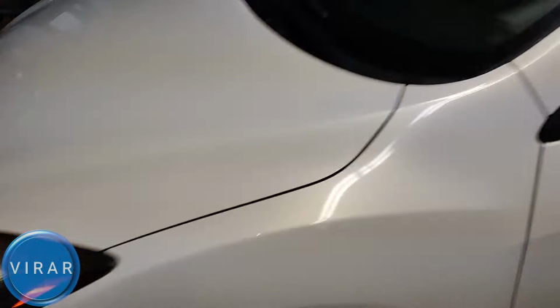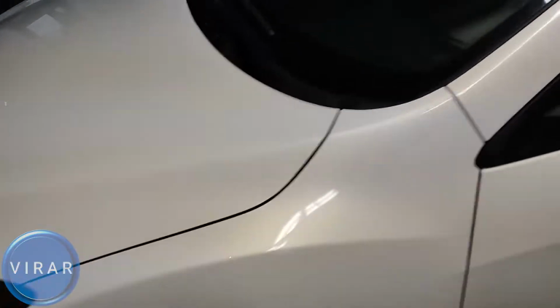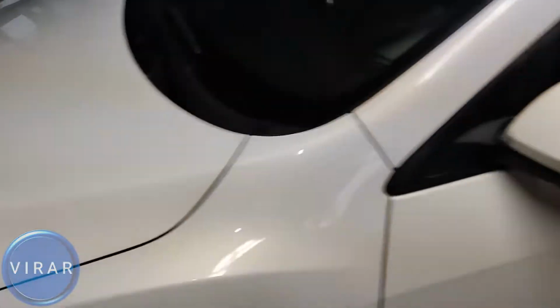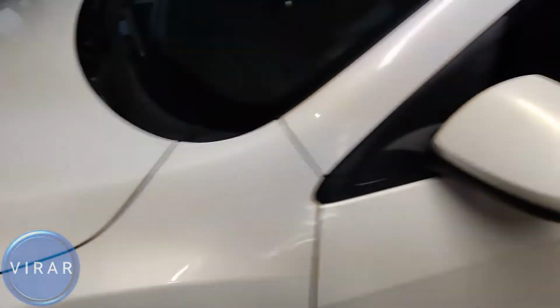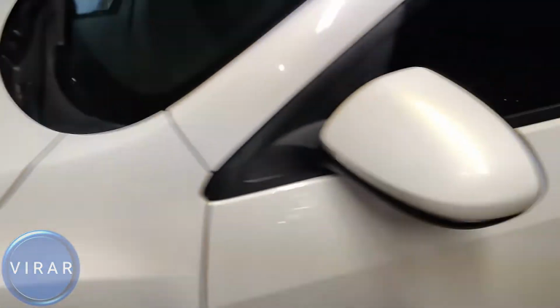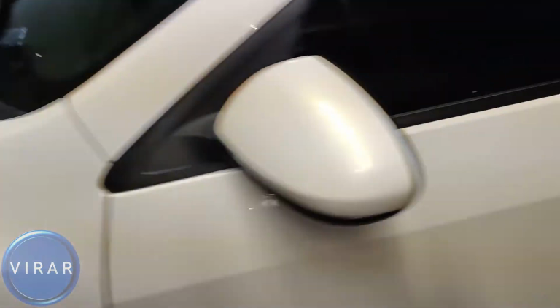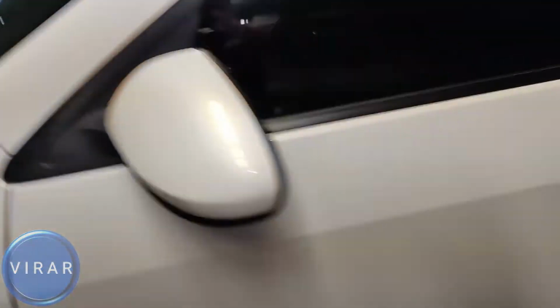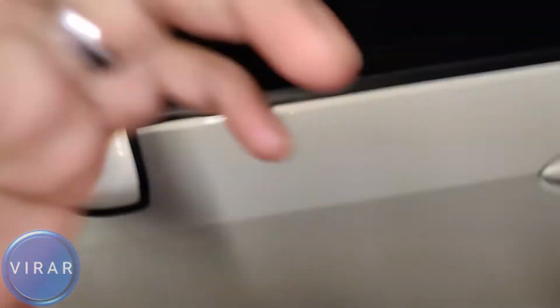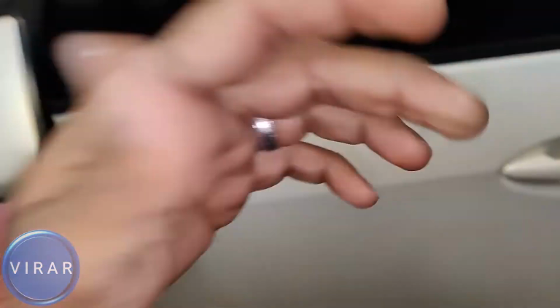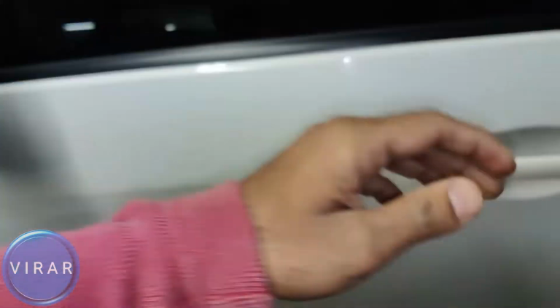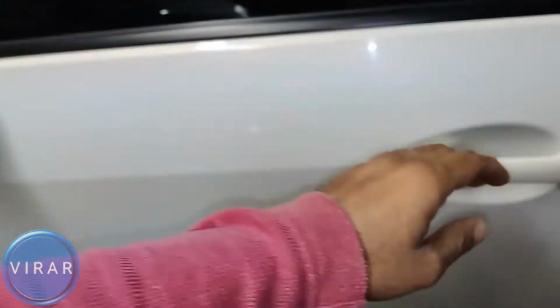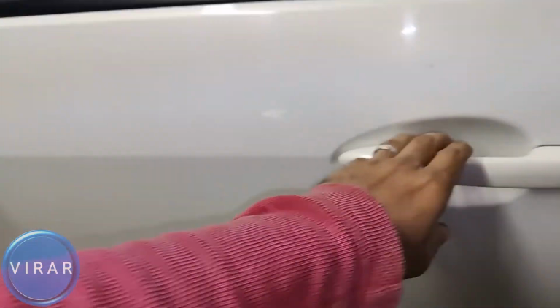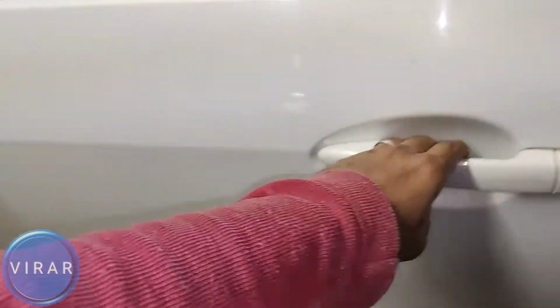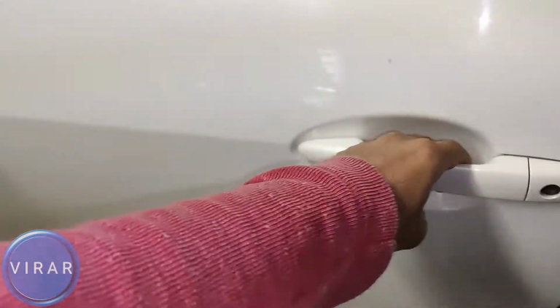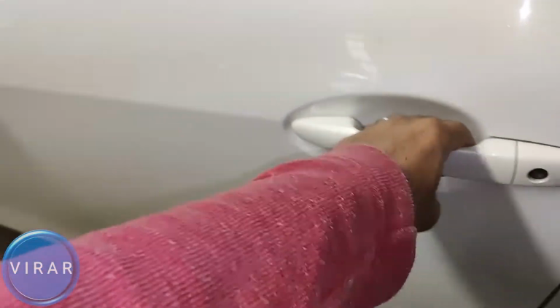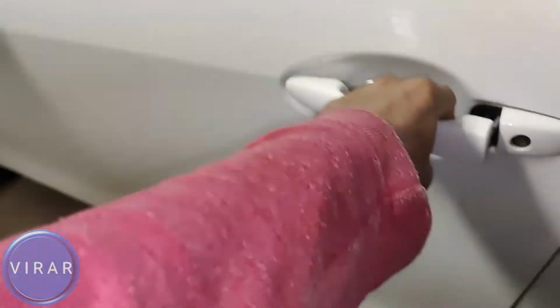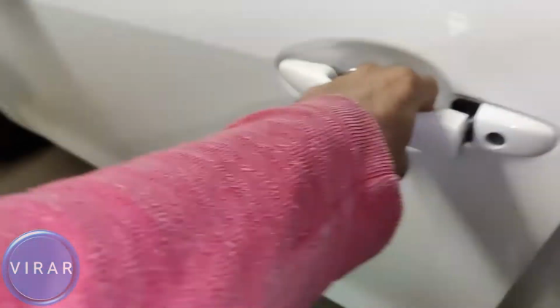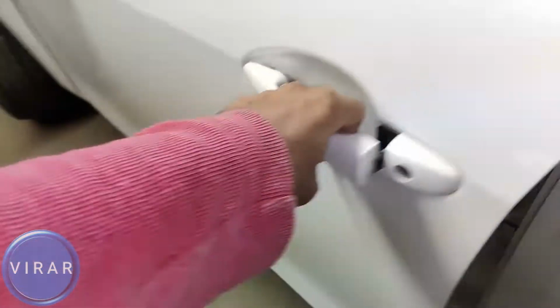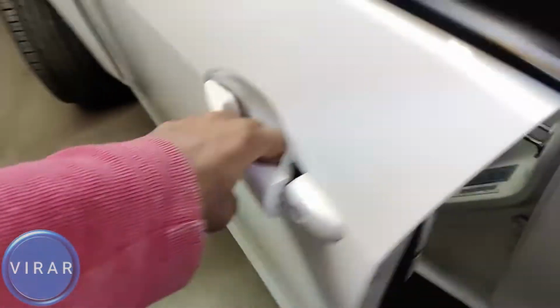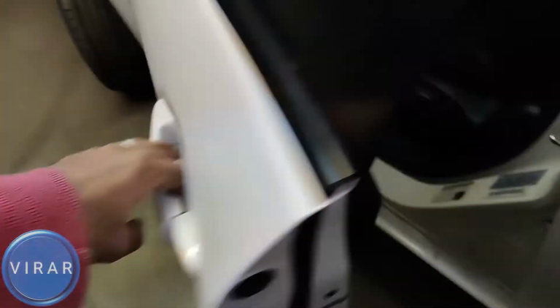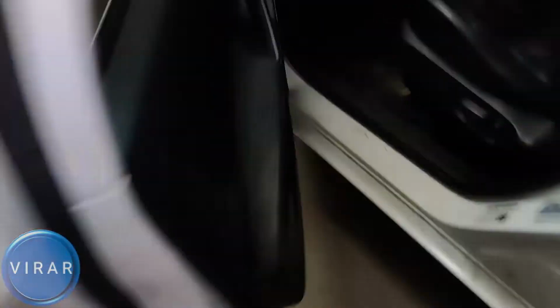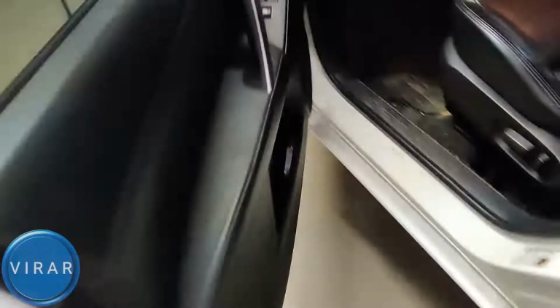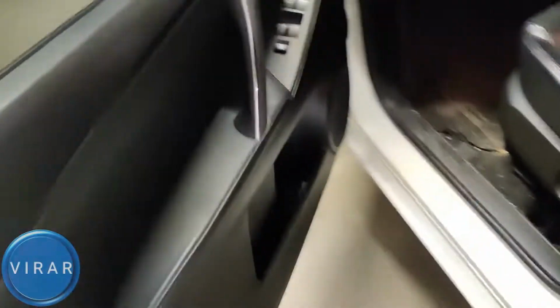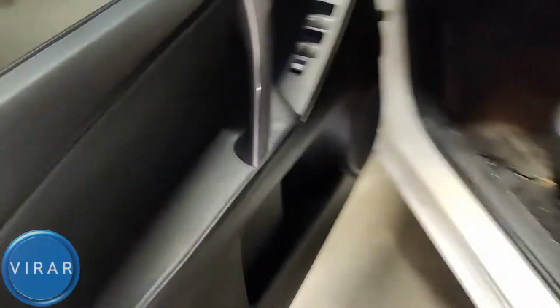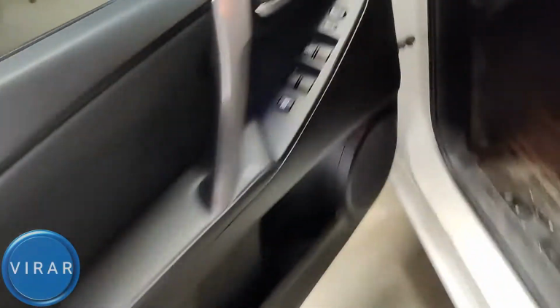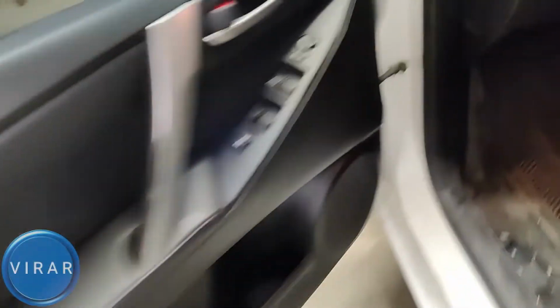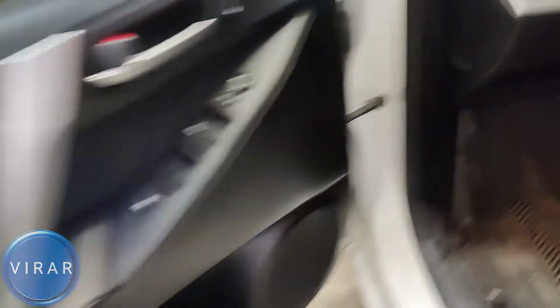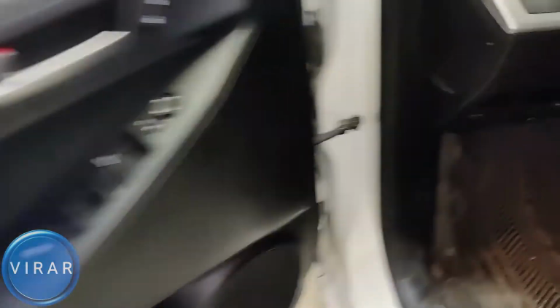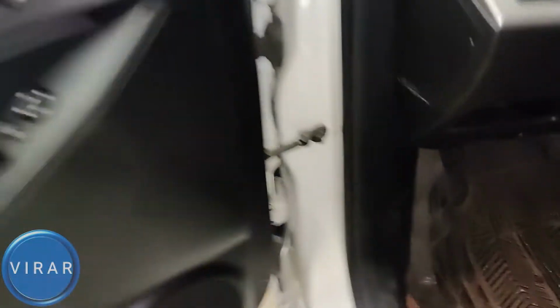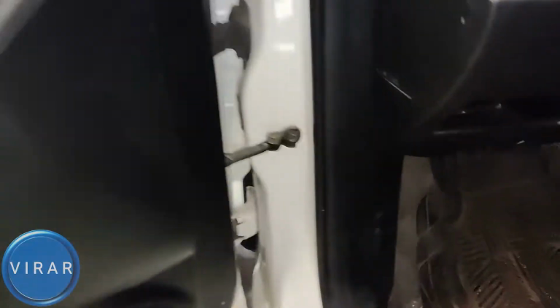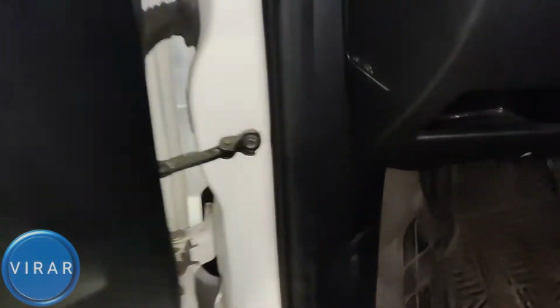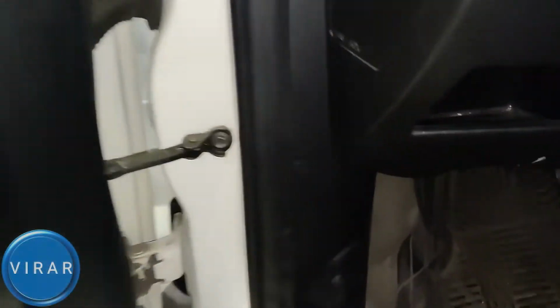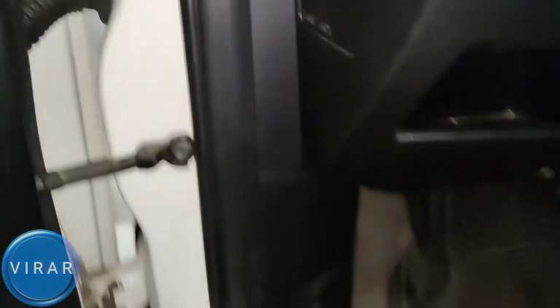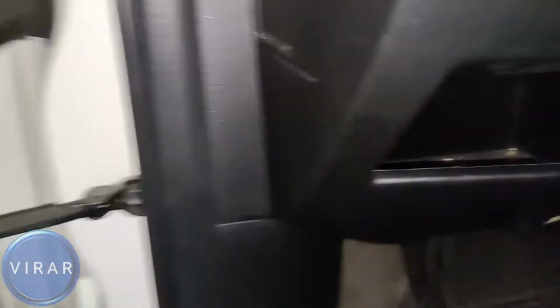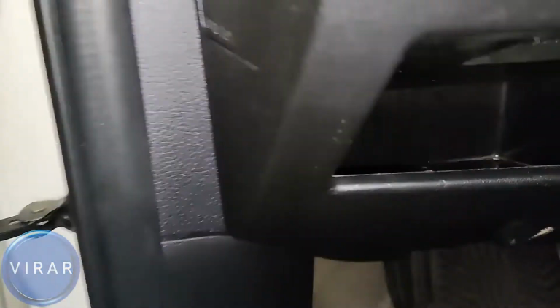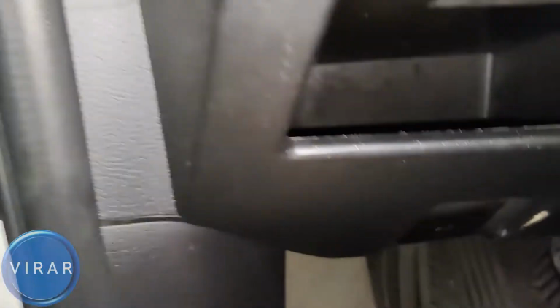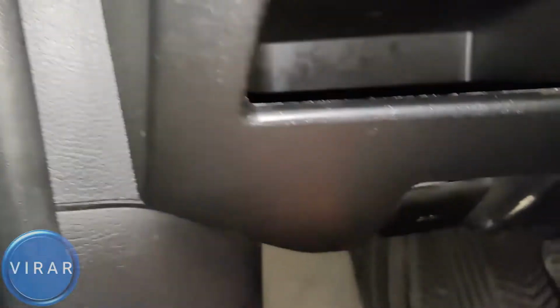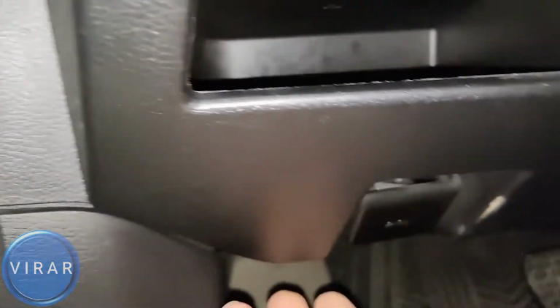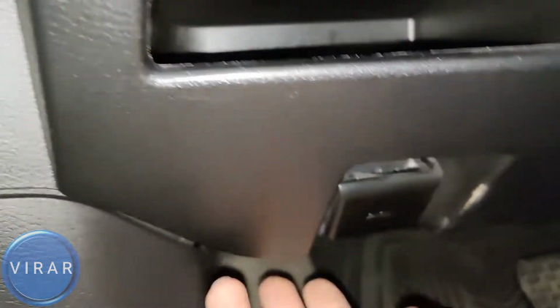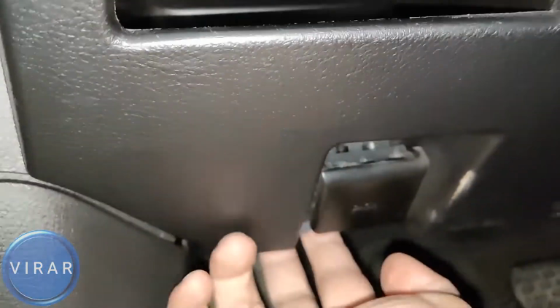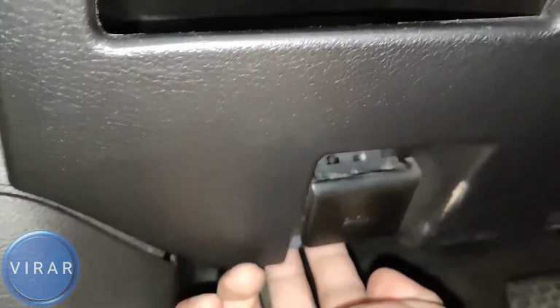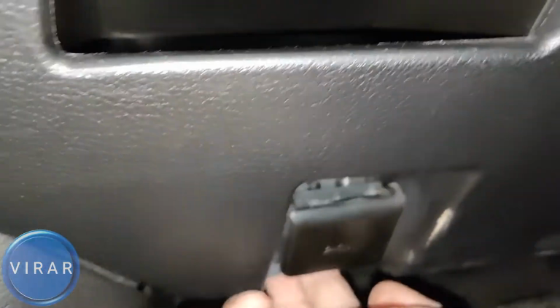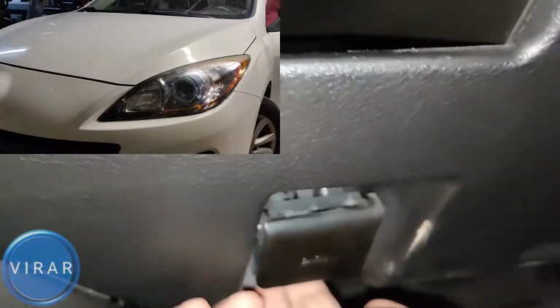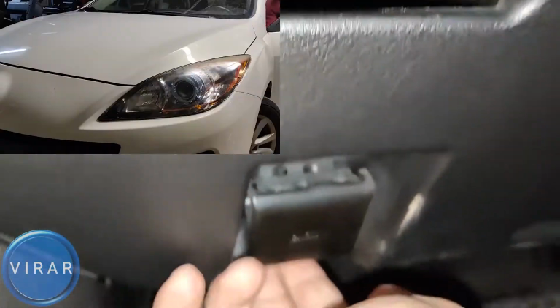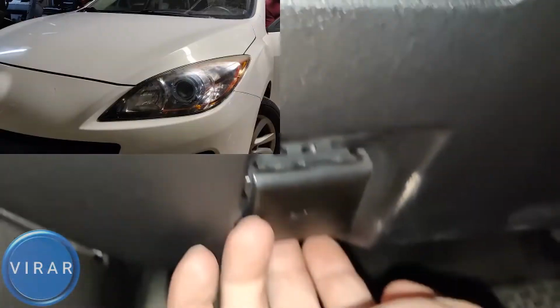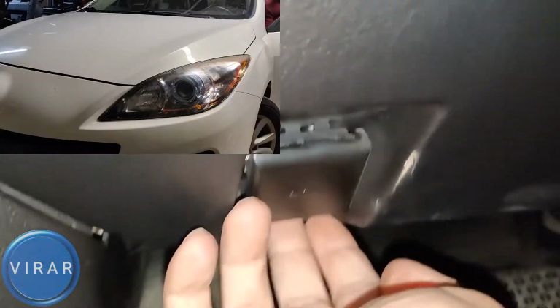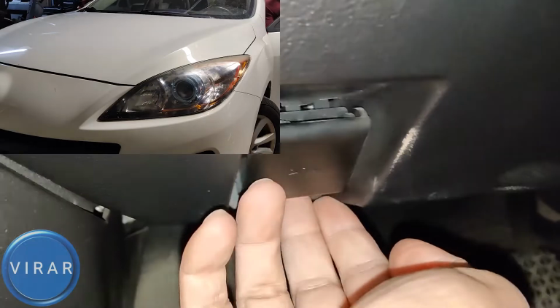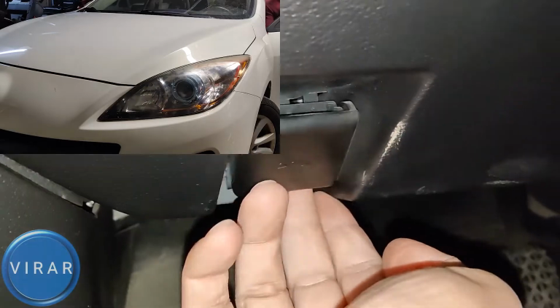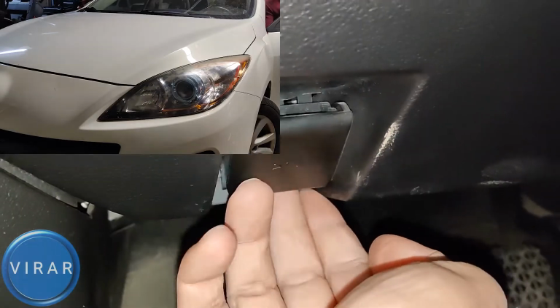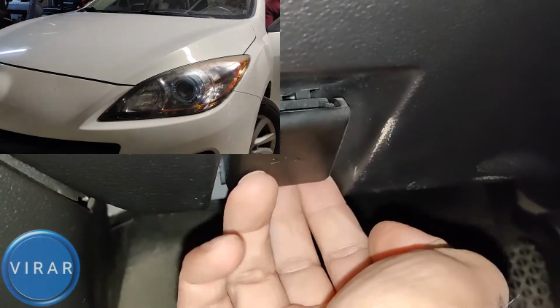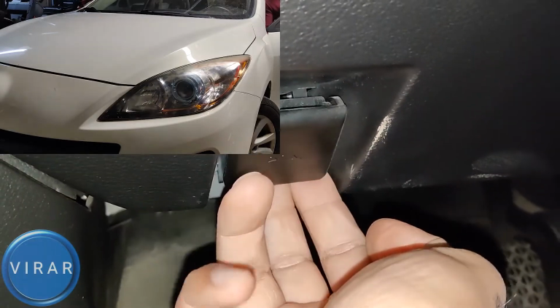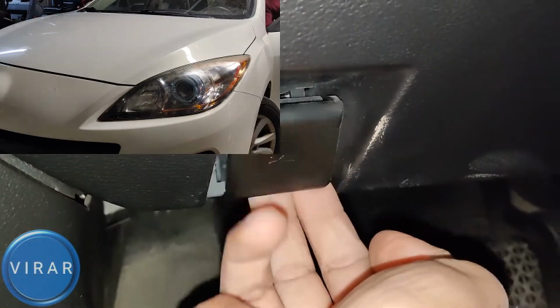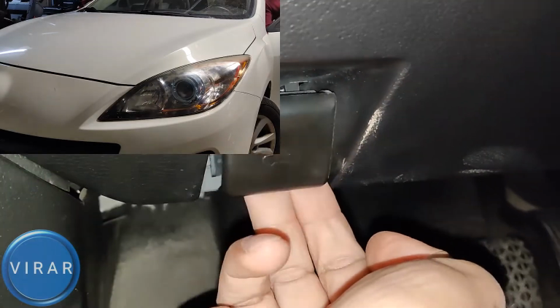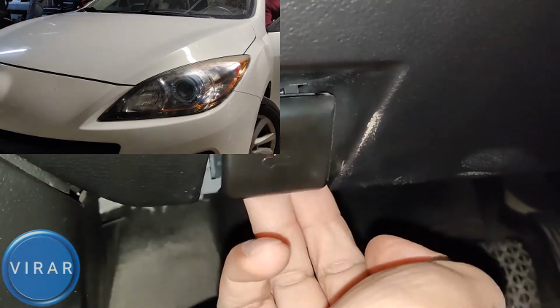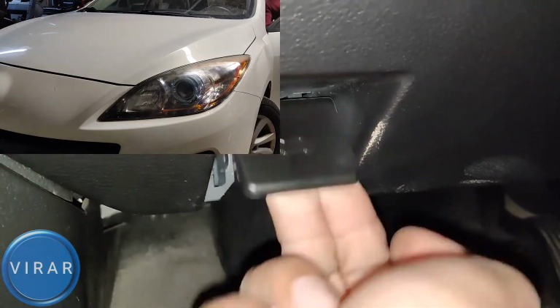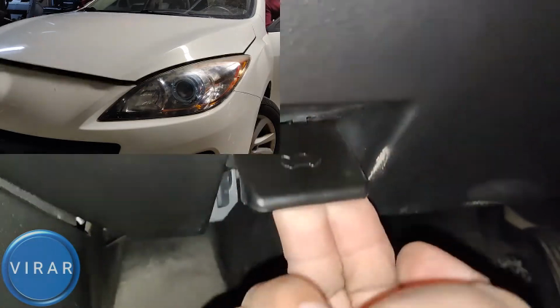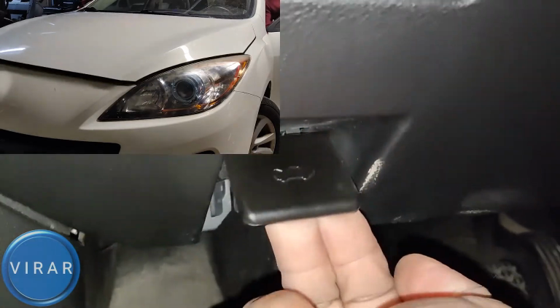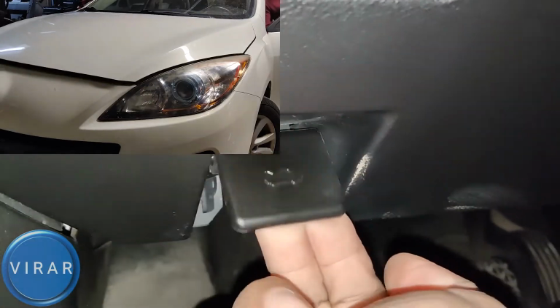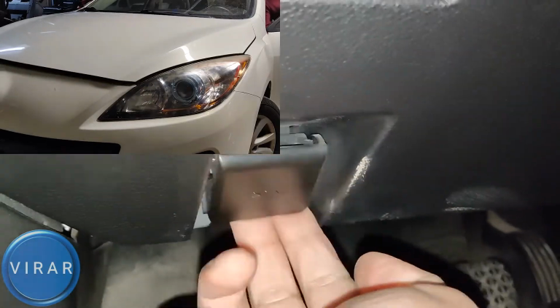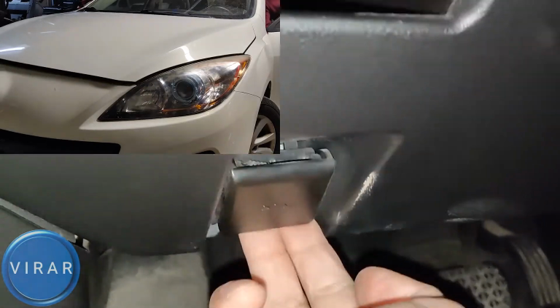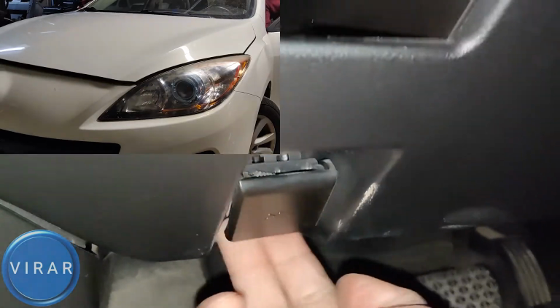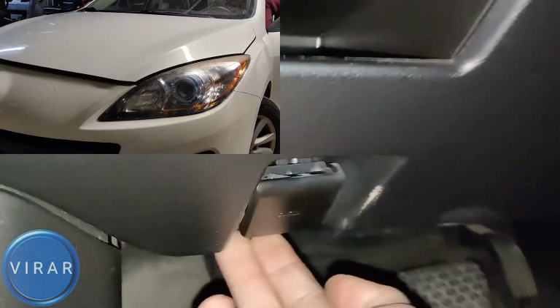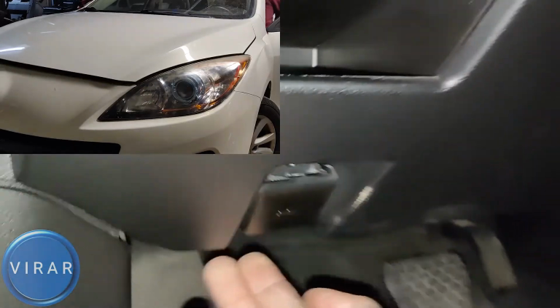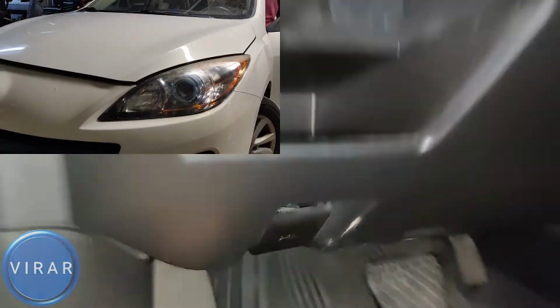Open the driver's side door. Right where the driver's left foot would go, right over there, that's the primary hood release lever, so pull that.